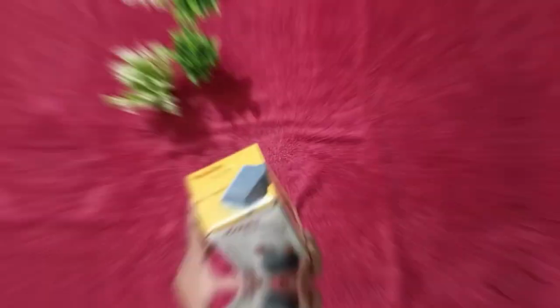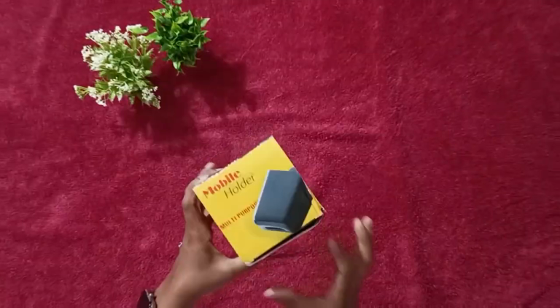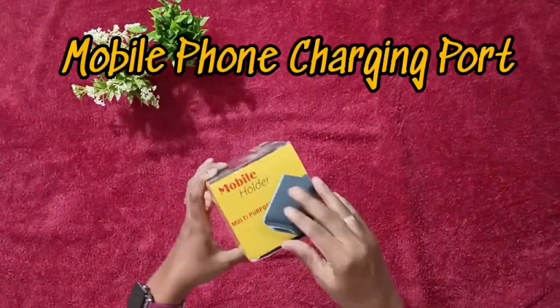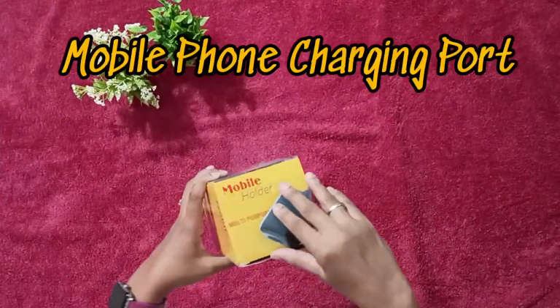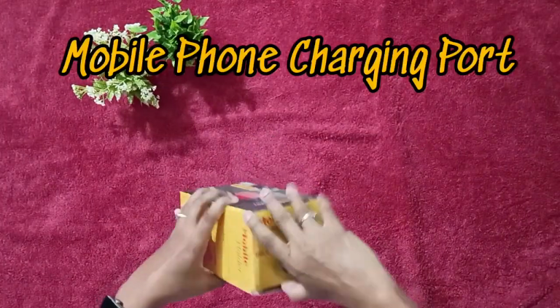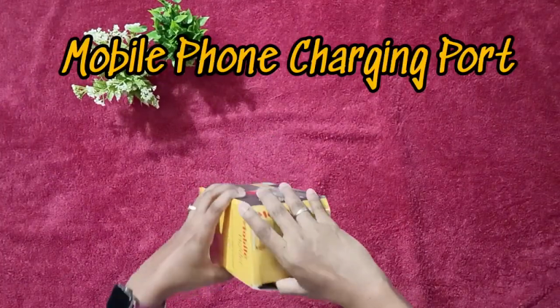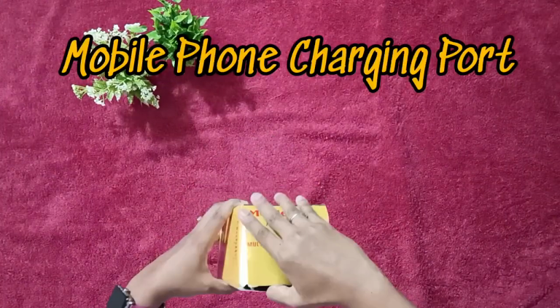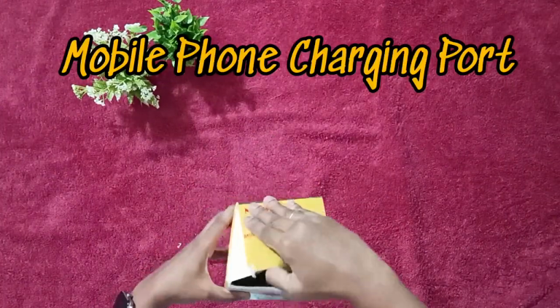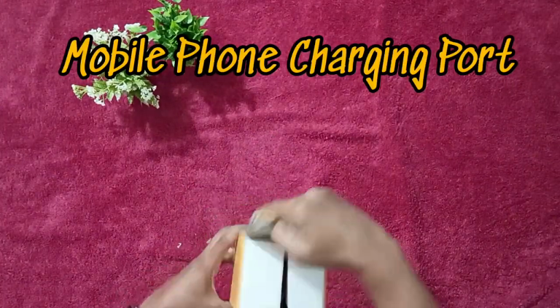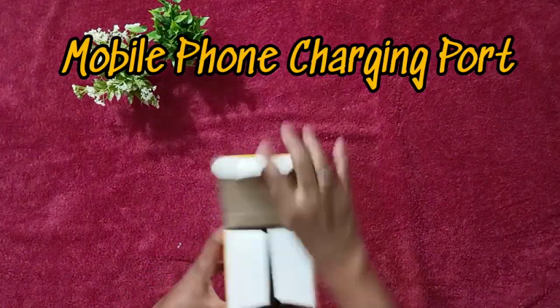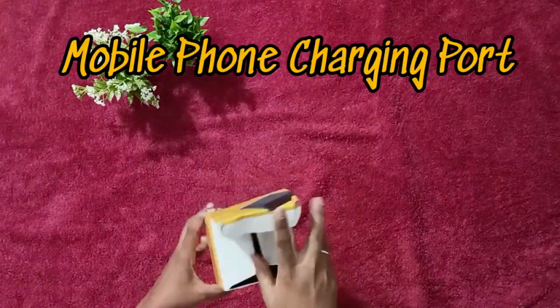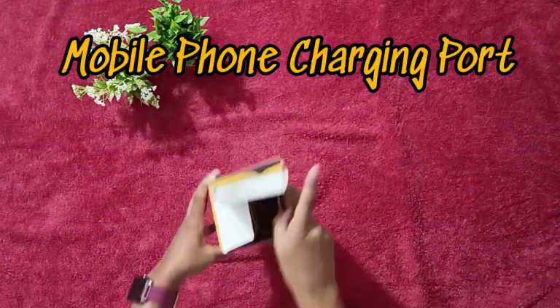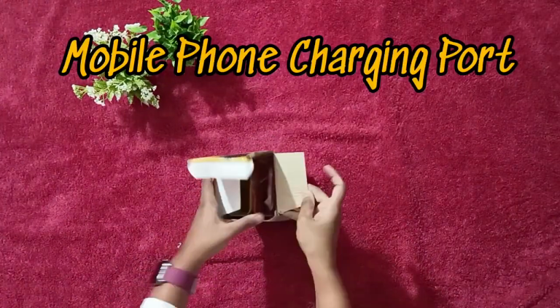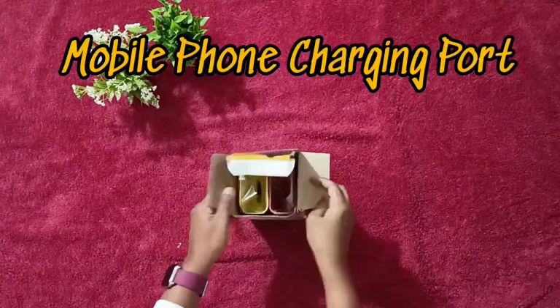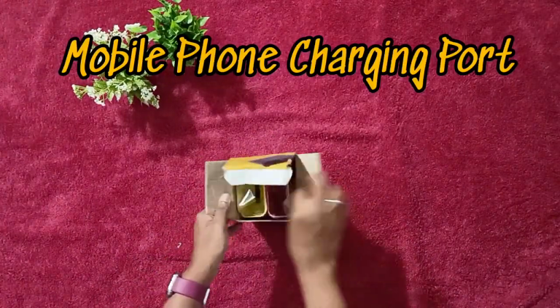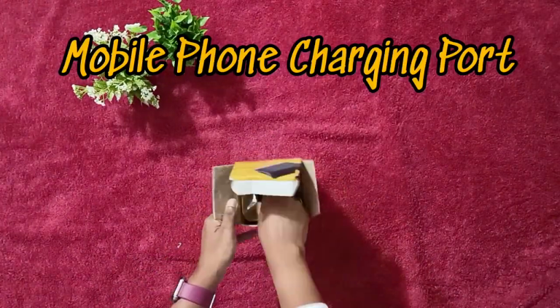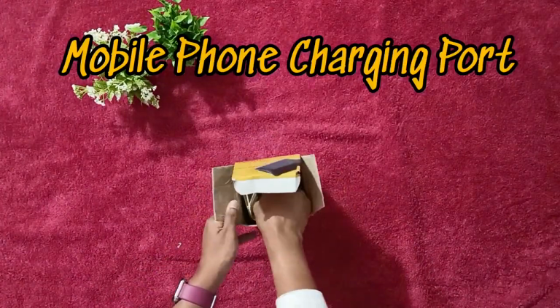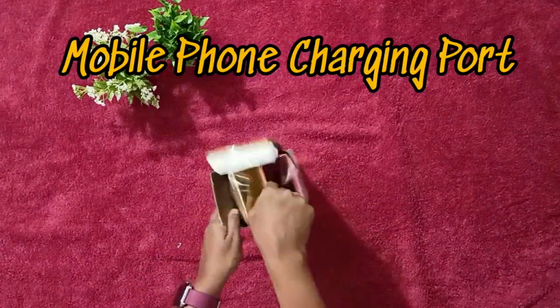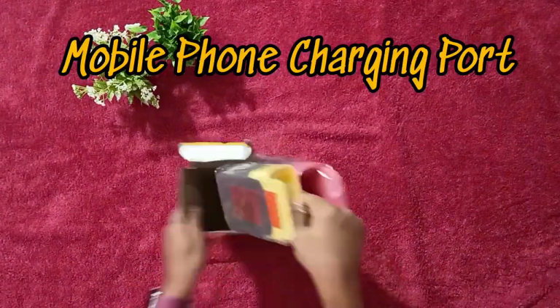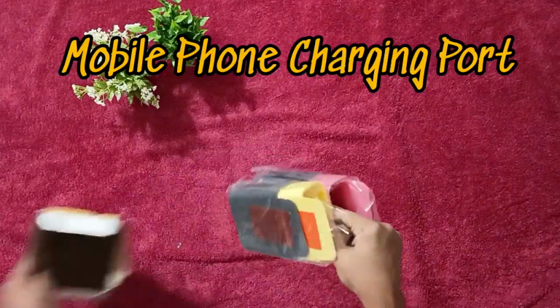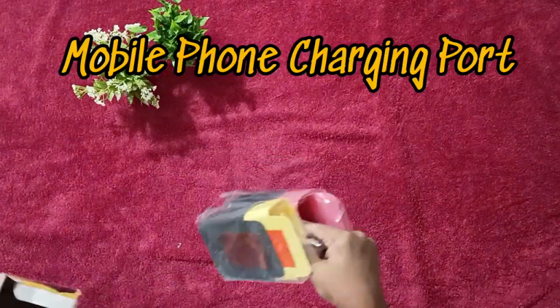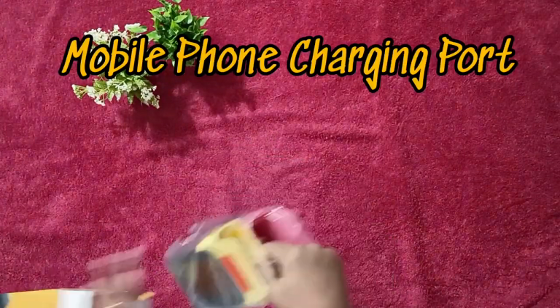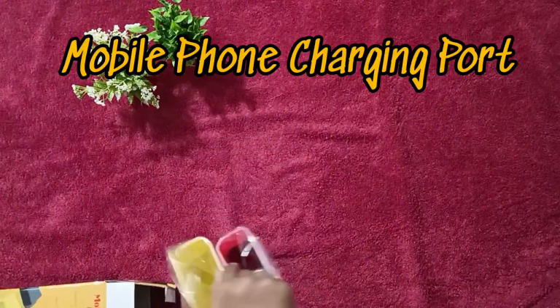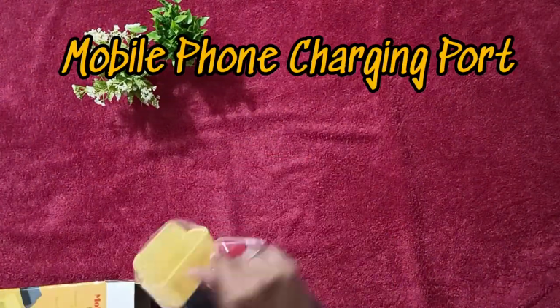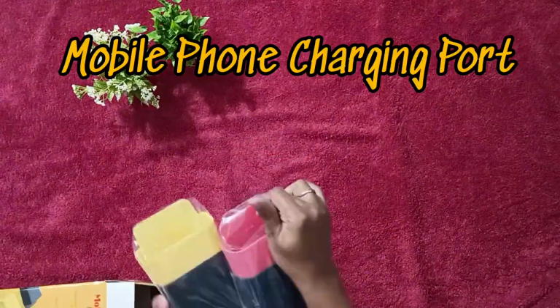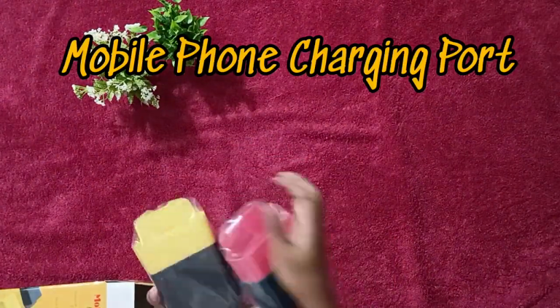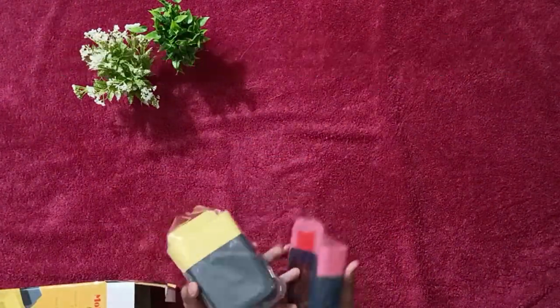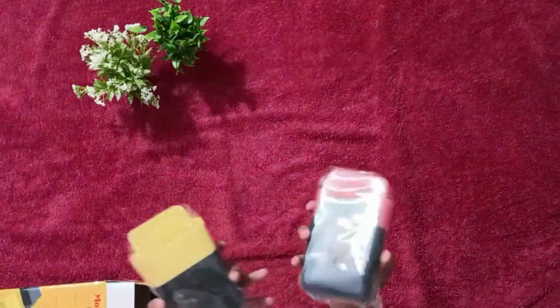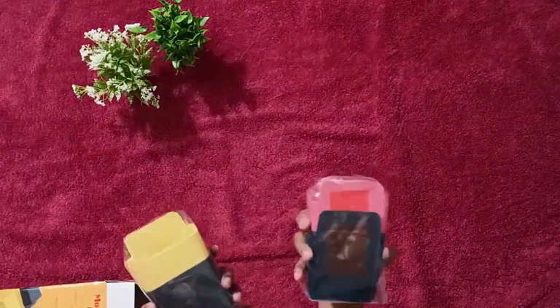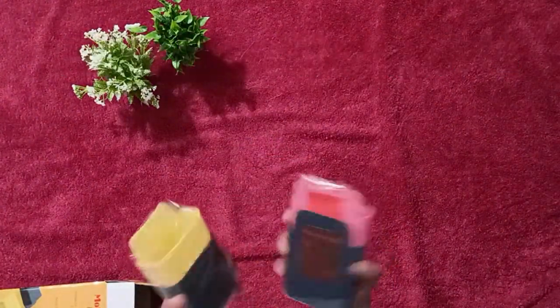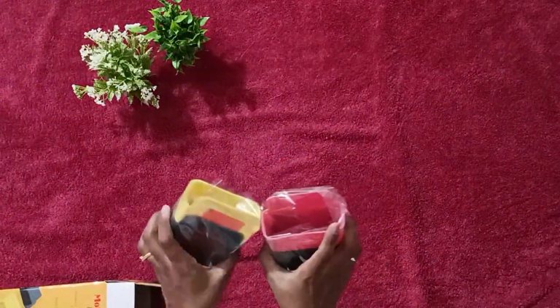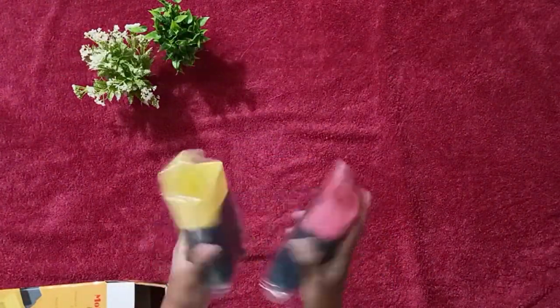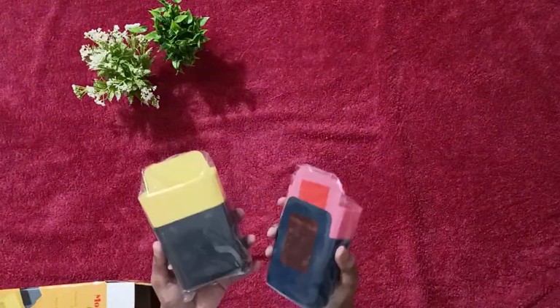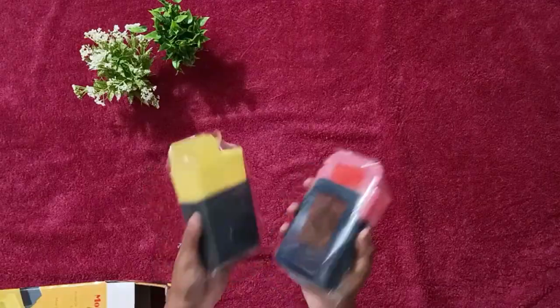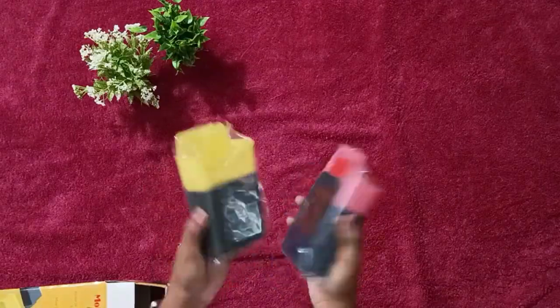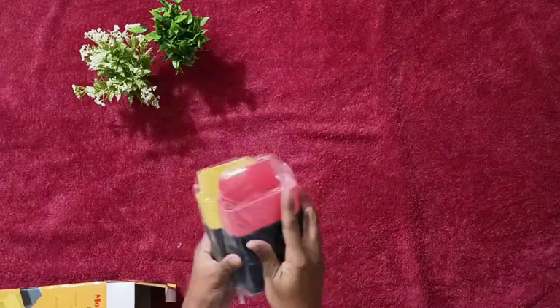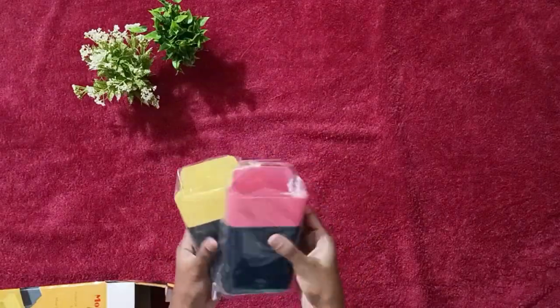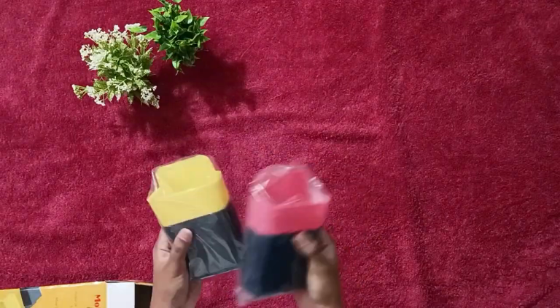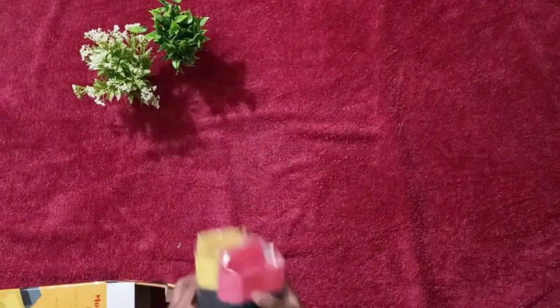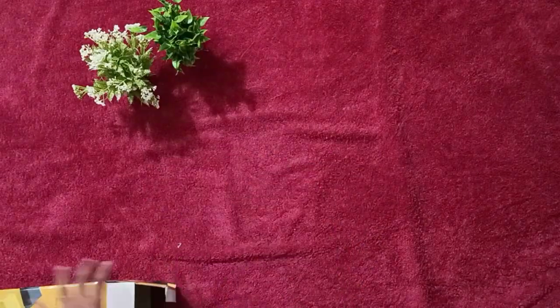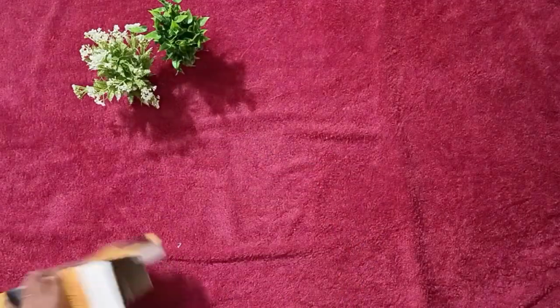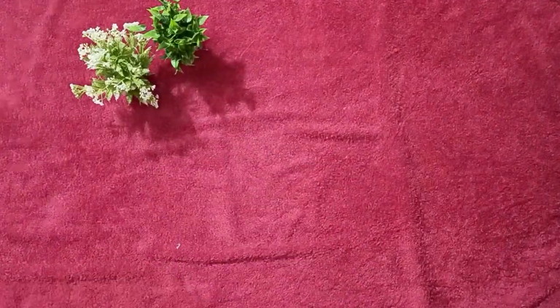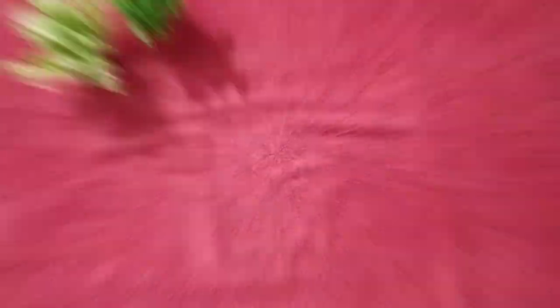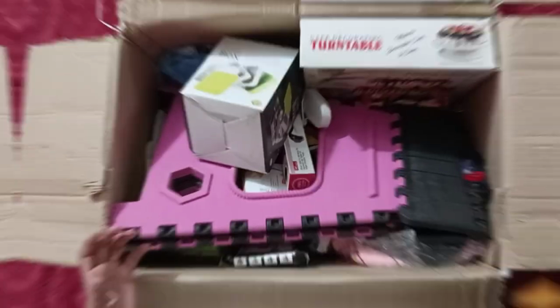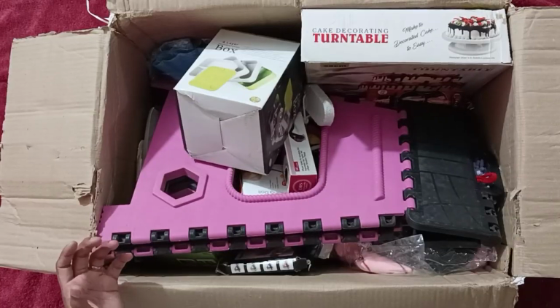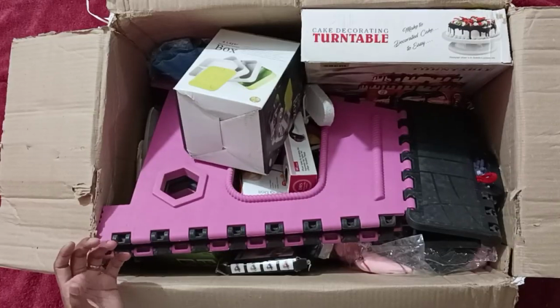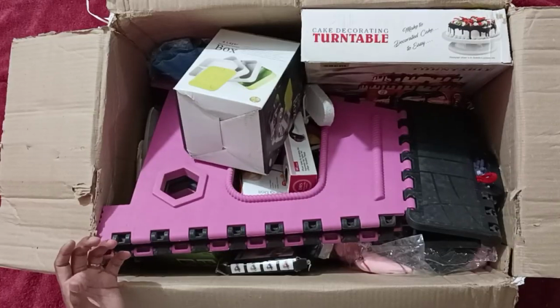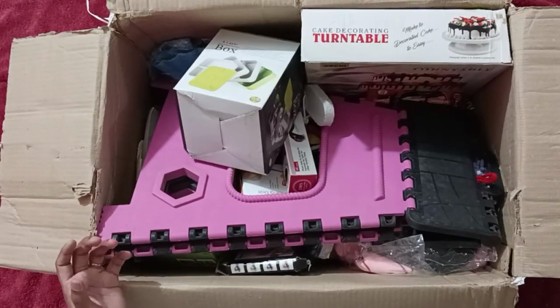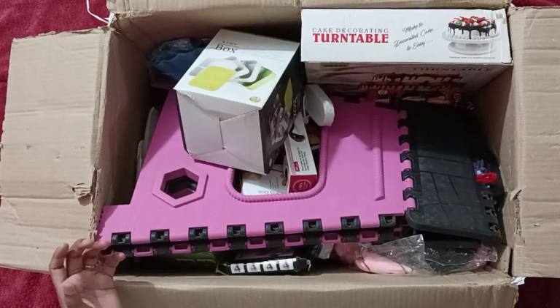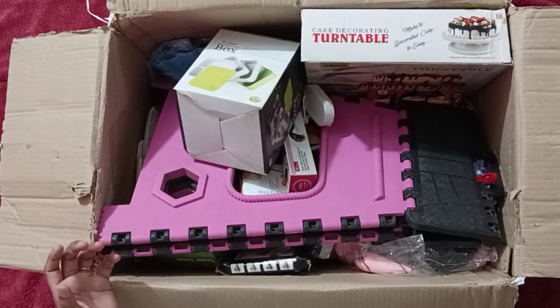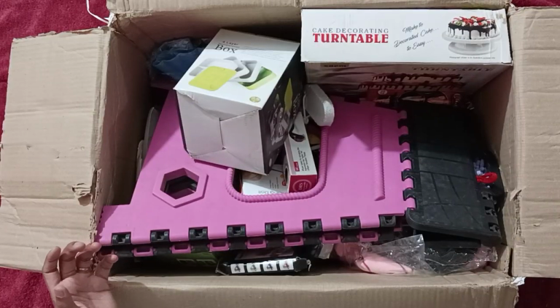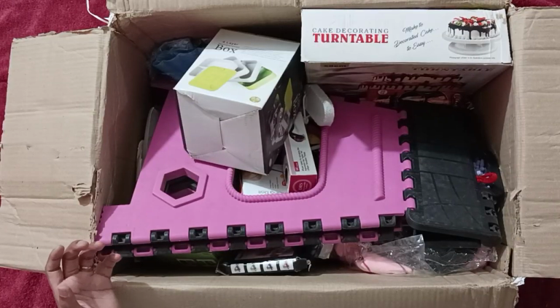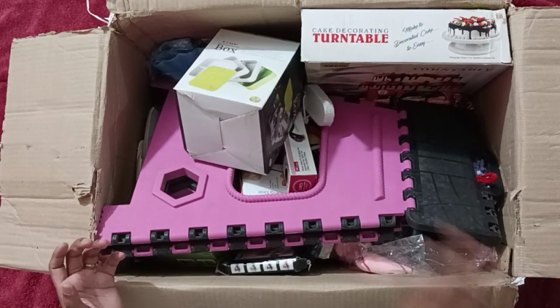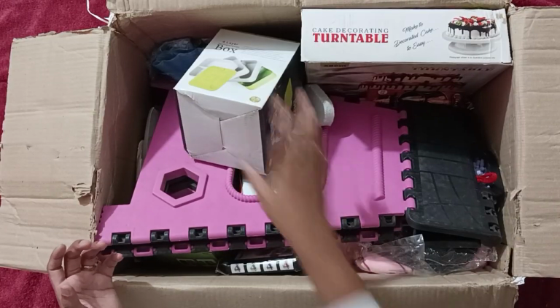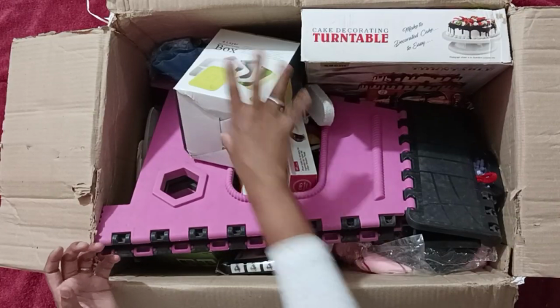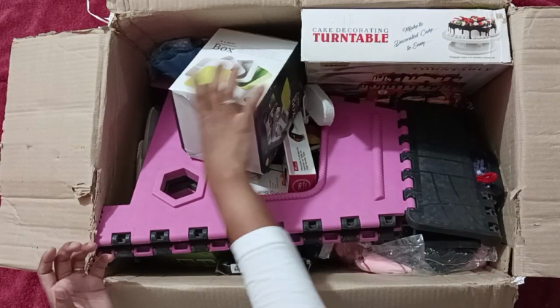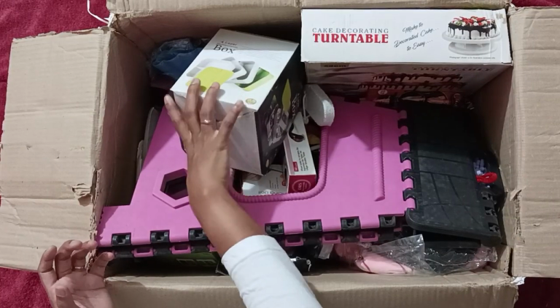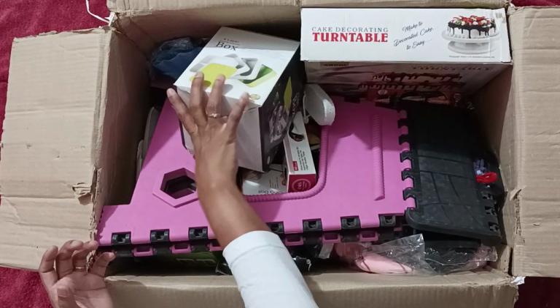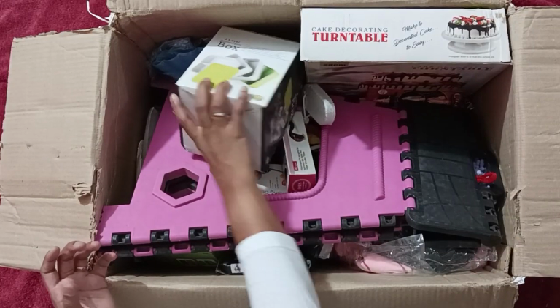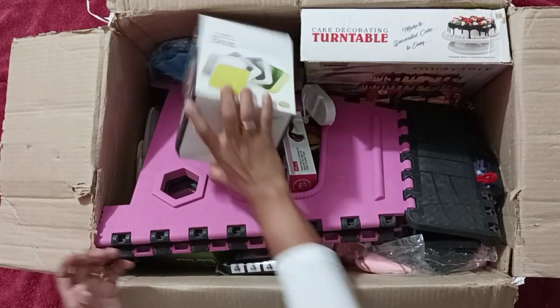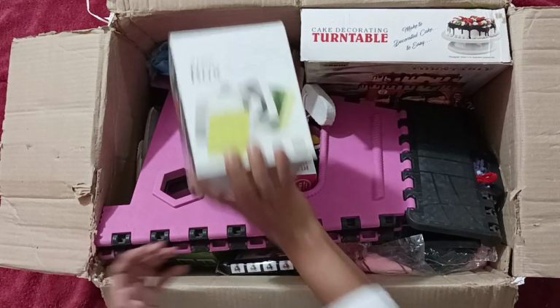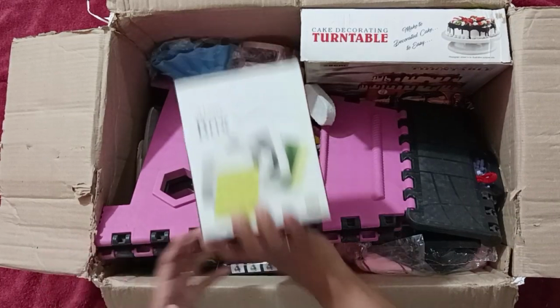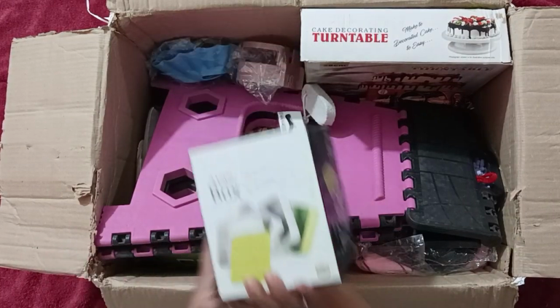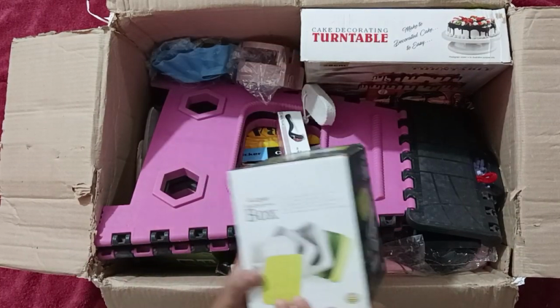This is a wall mount storage case with a mobile phone charger port. The quality is good. Let's move on to the next.